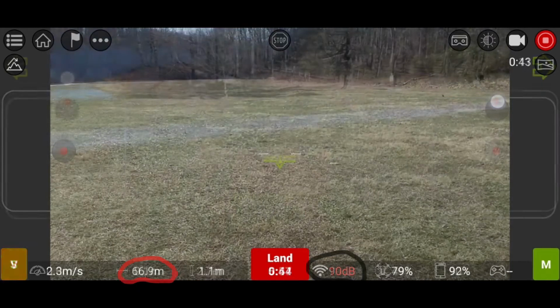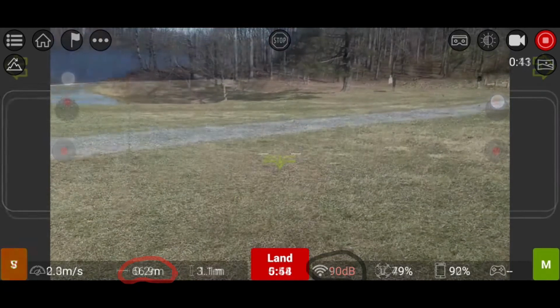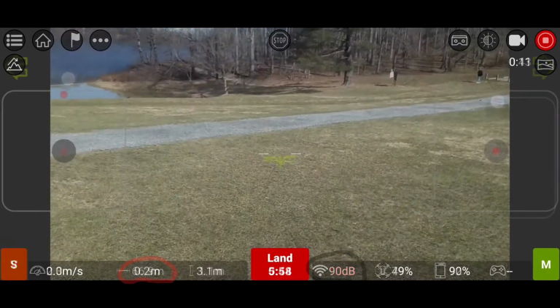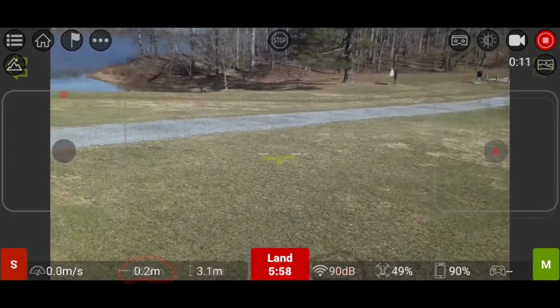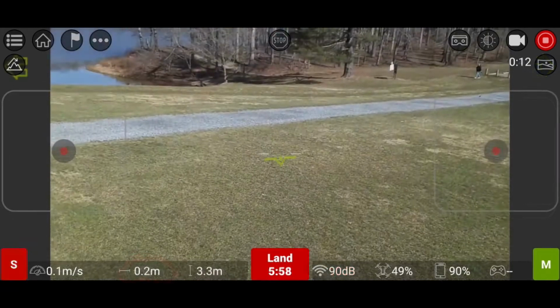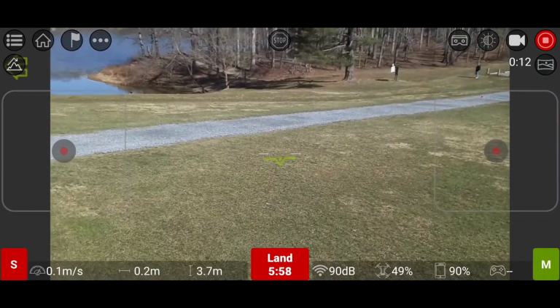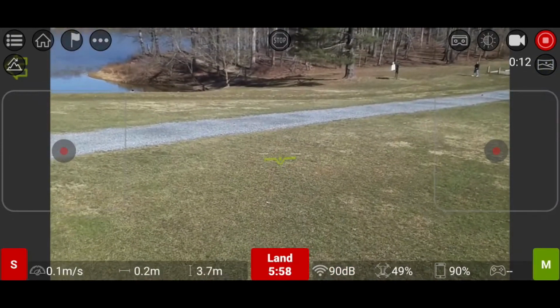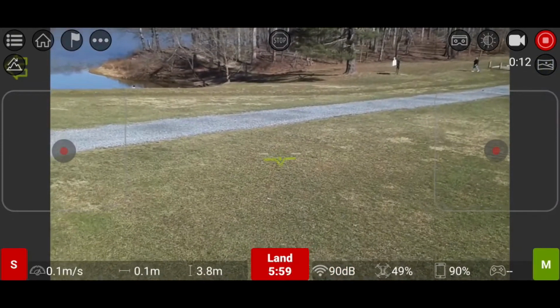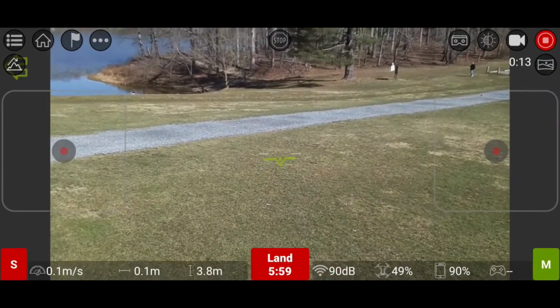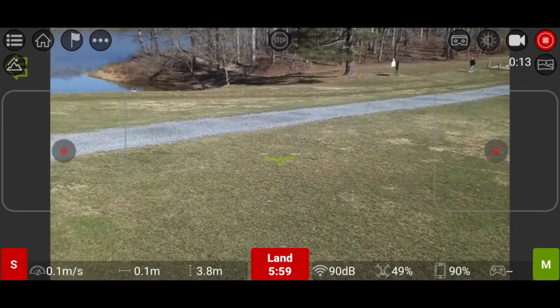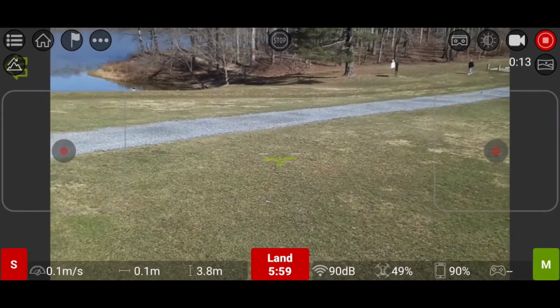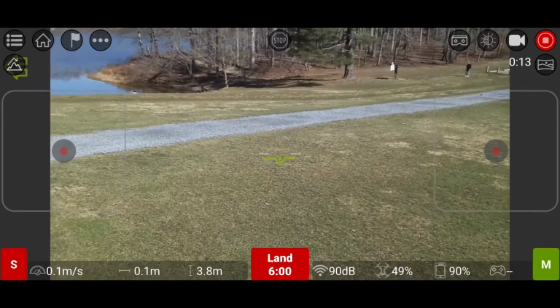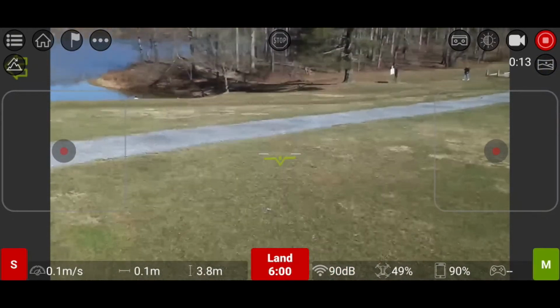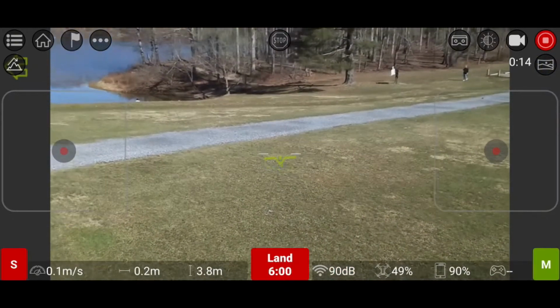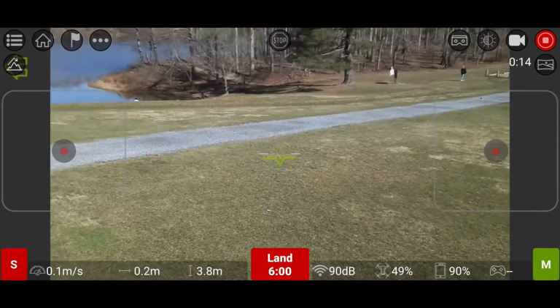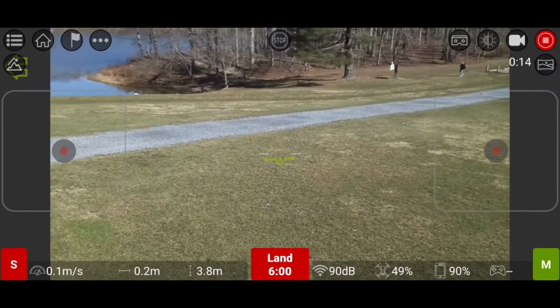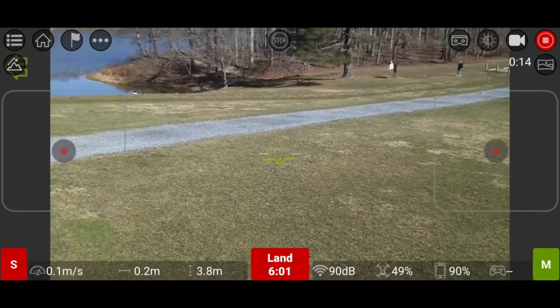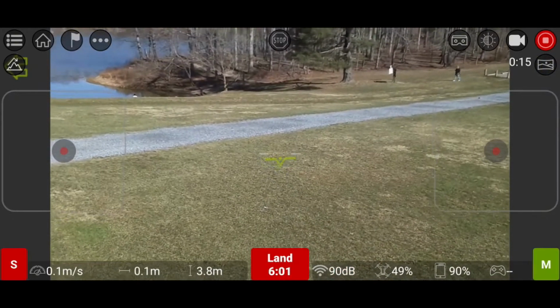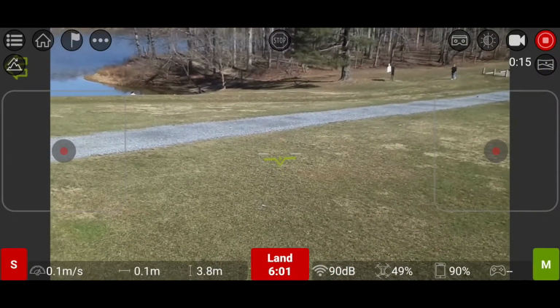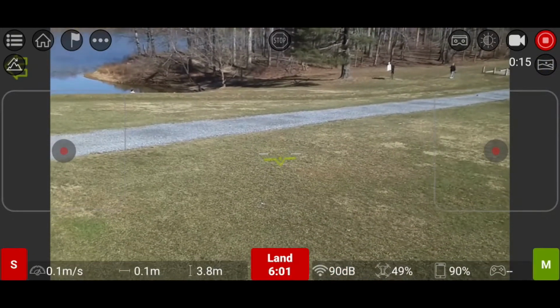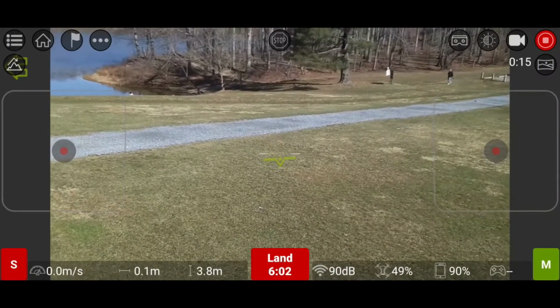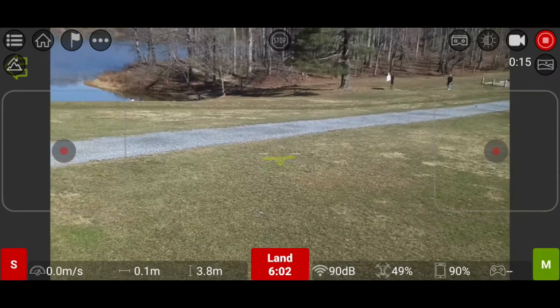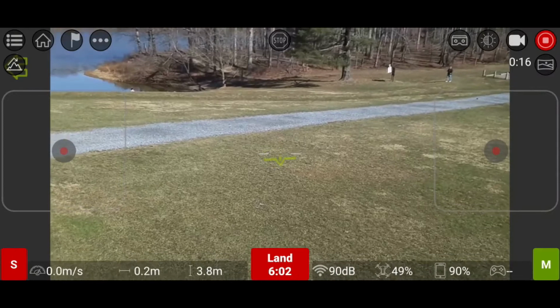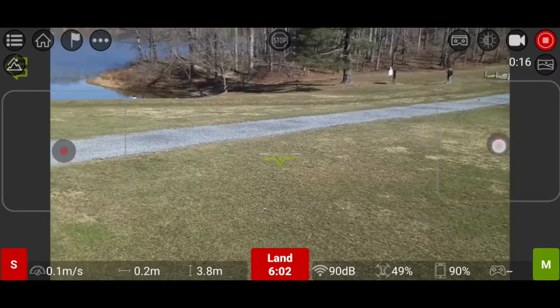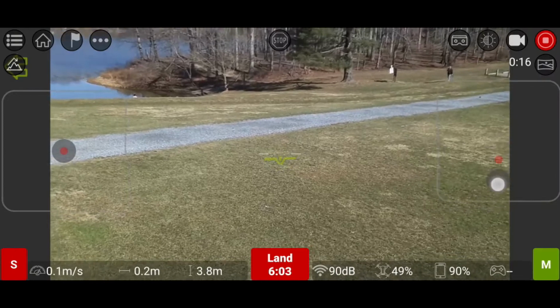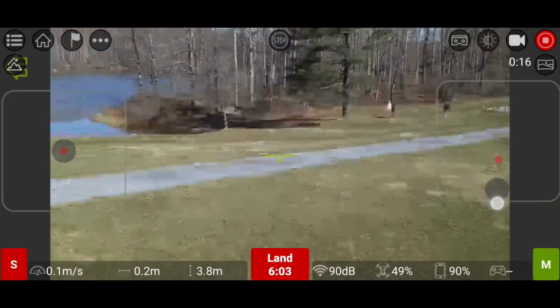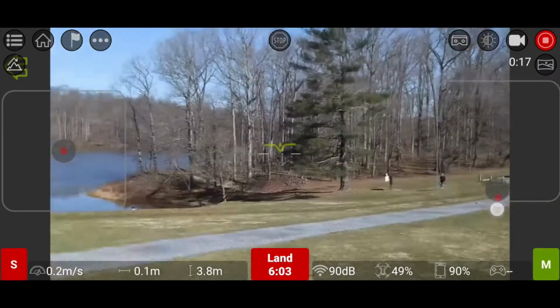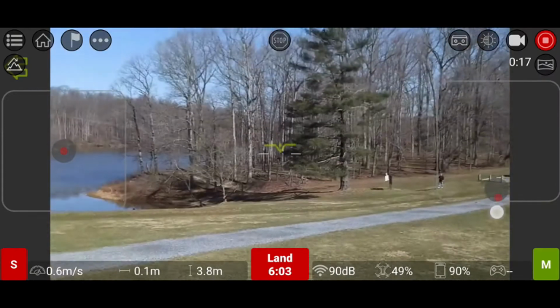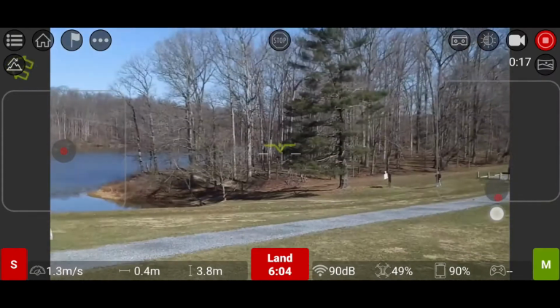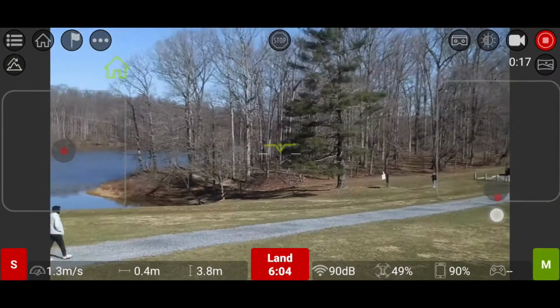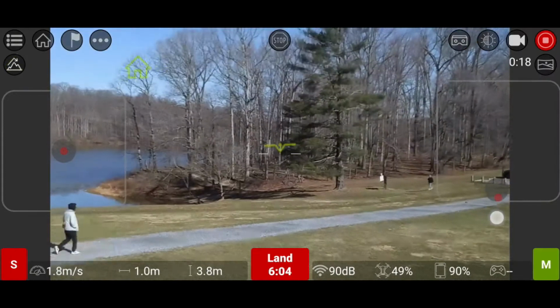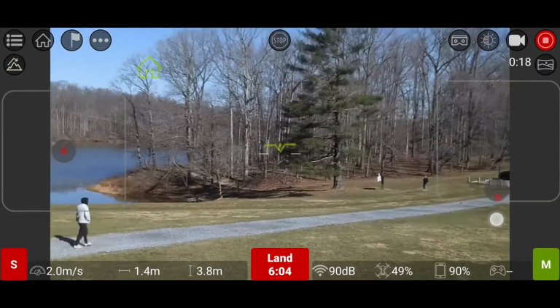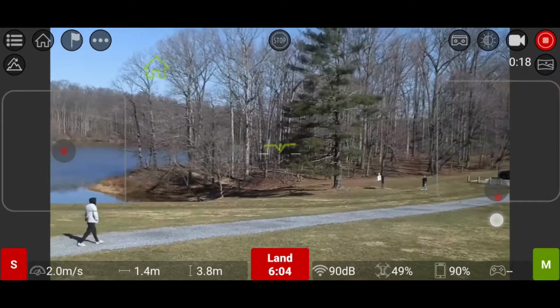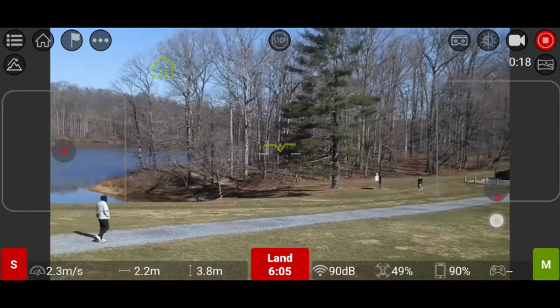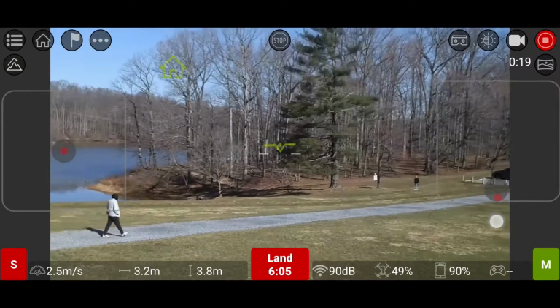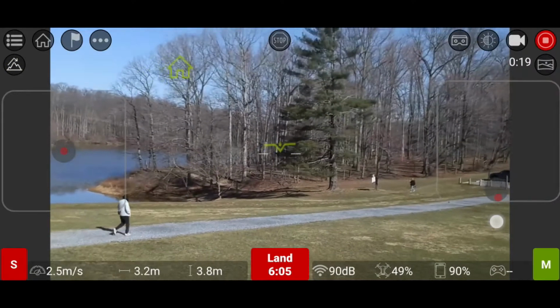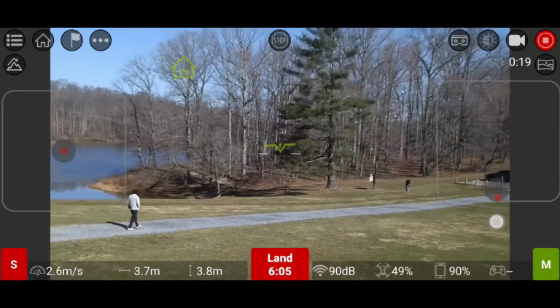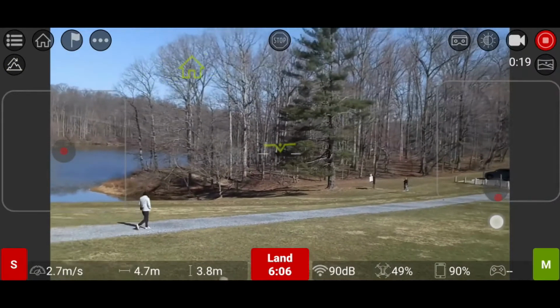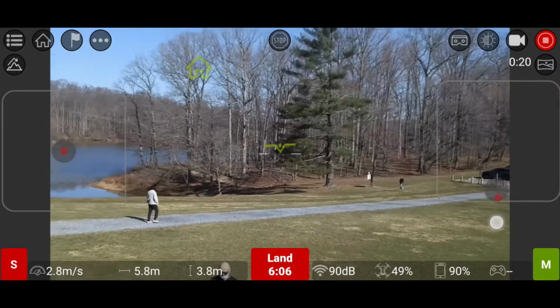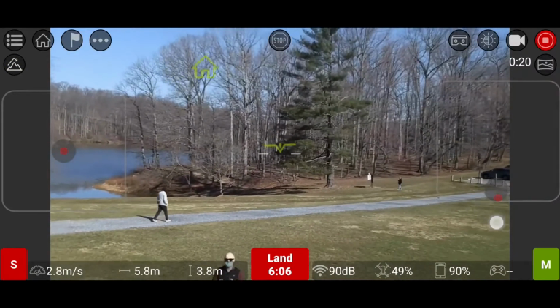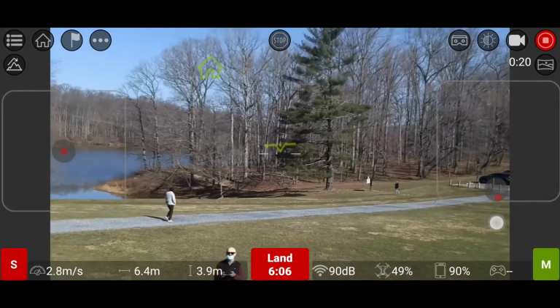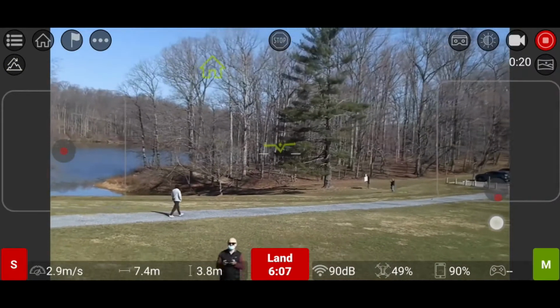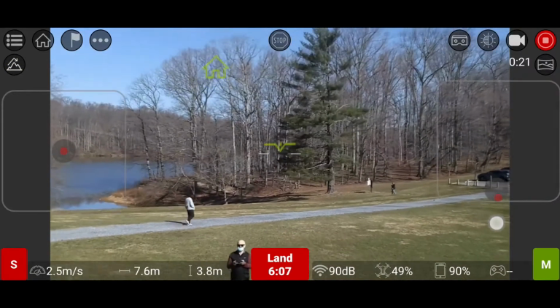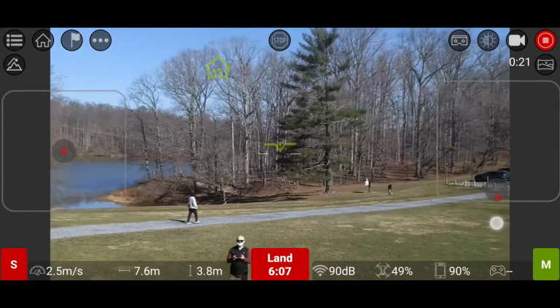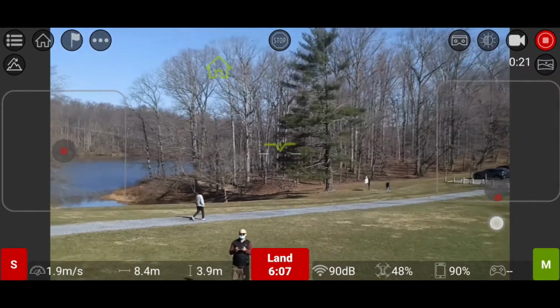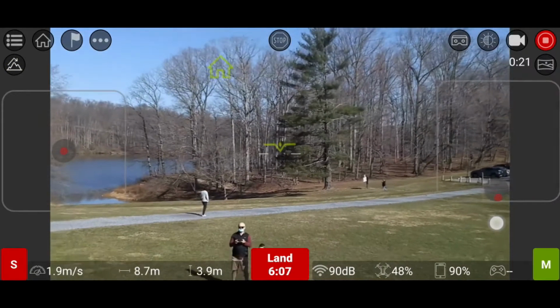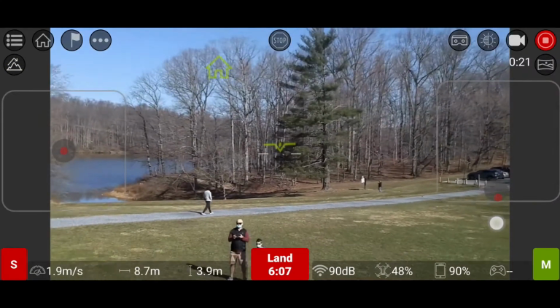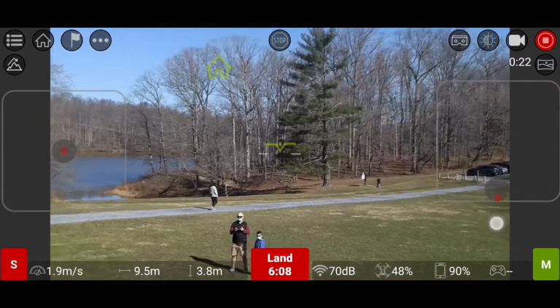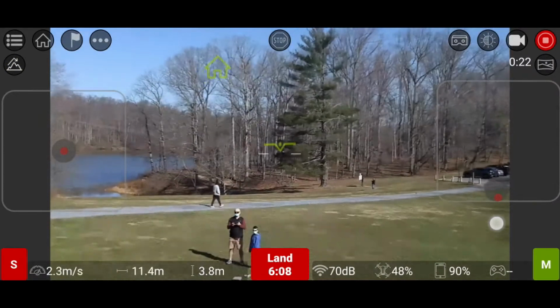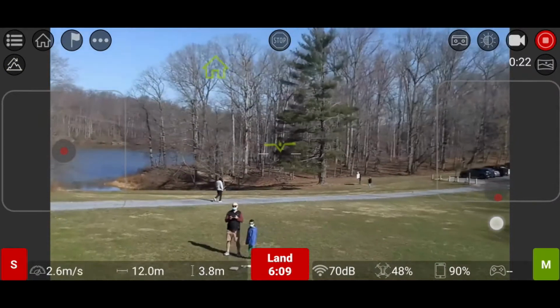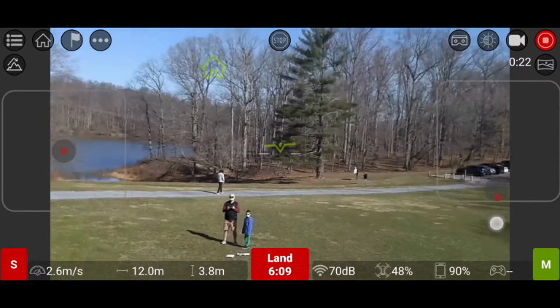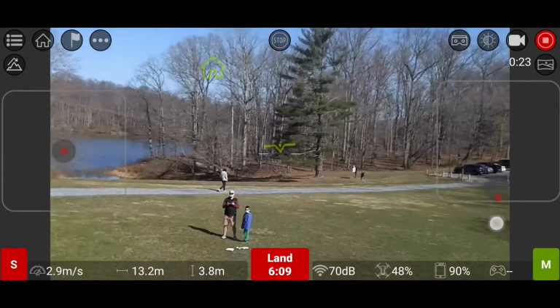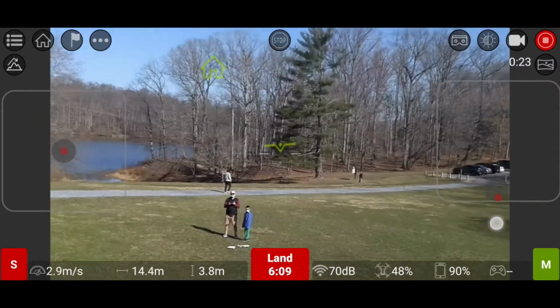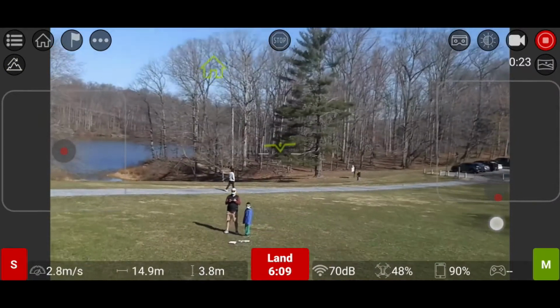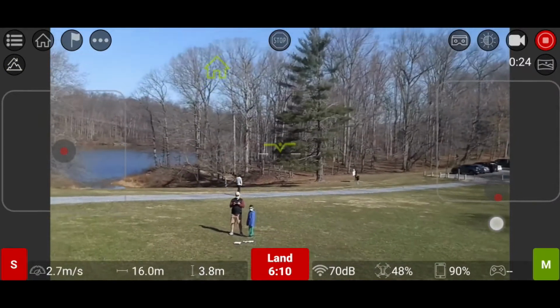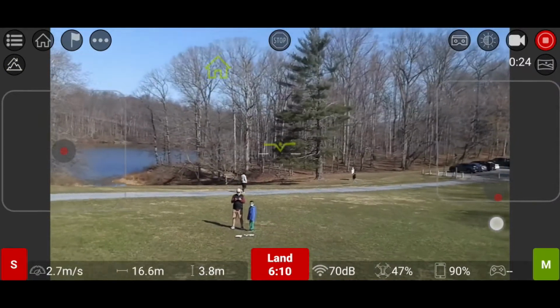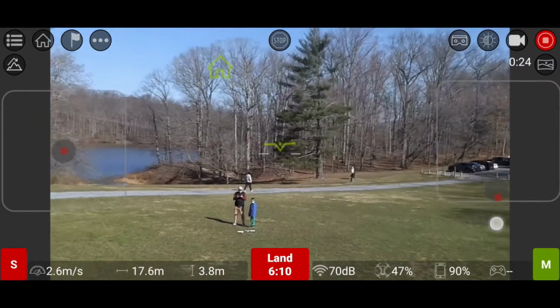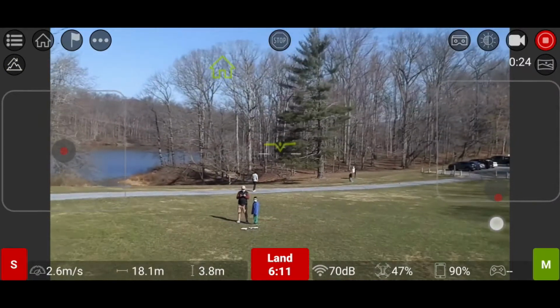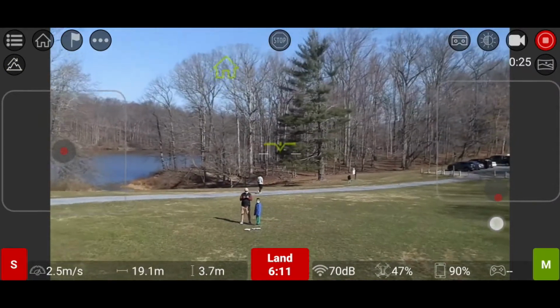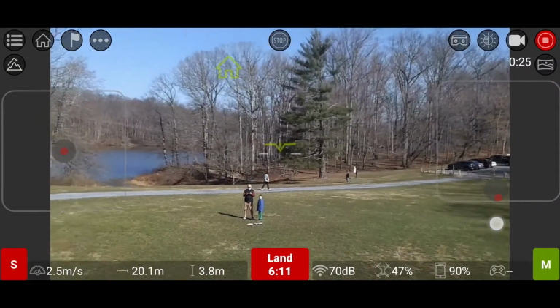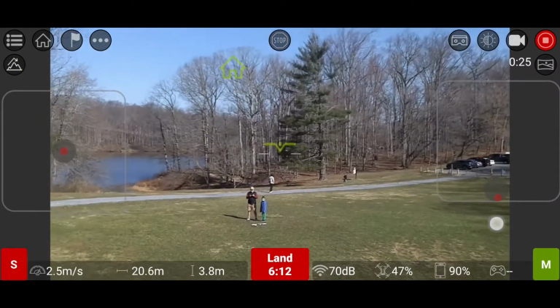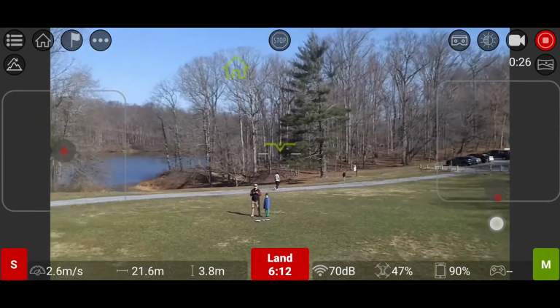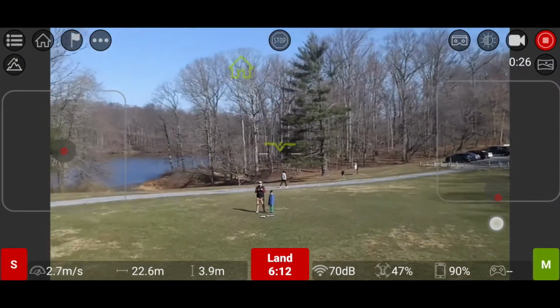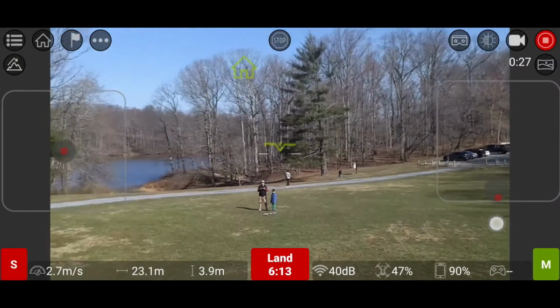Then I thought: what if I fly backward? The result was just 48 meters.